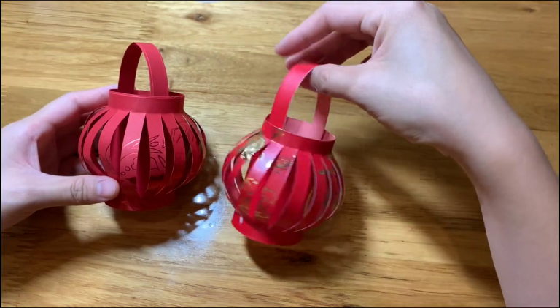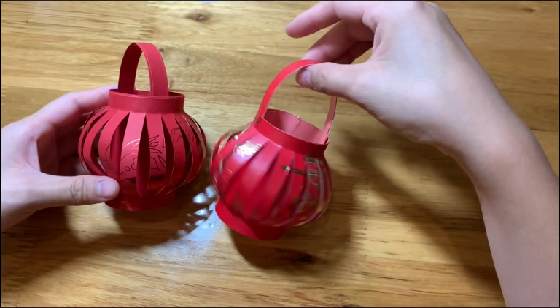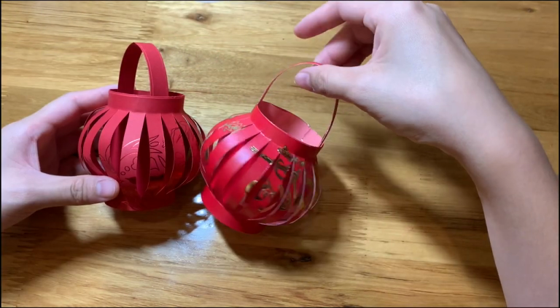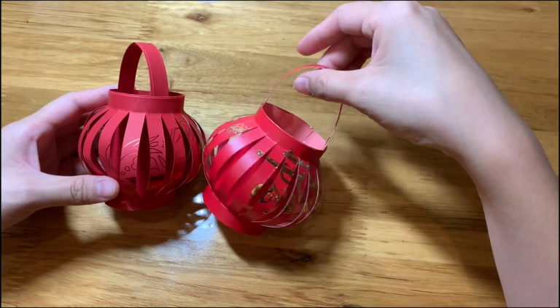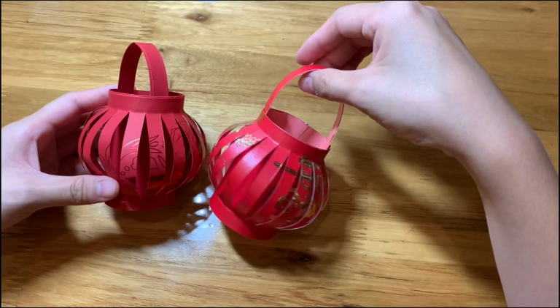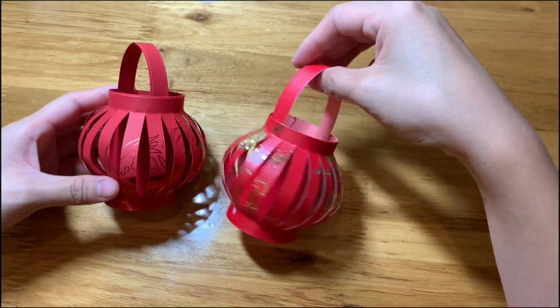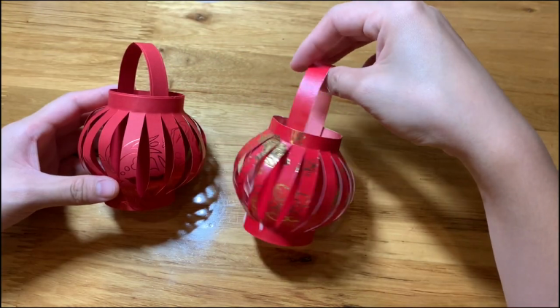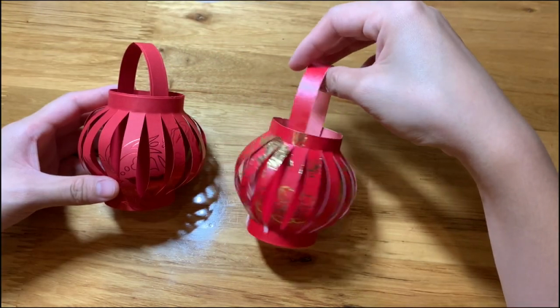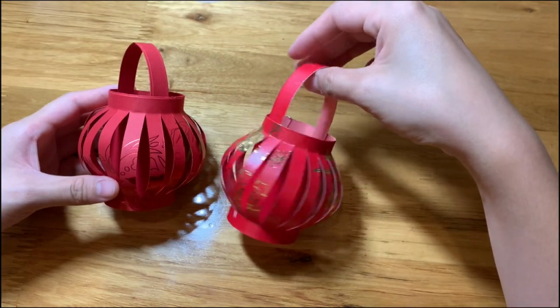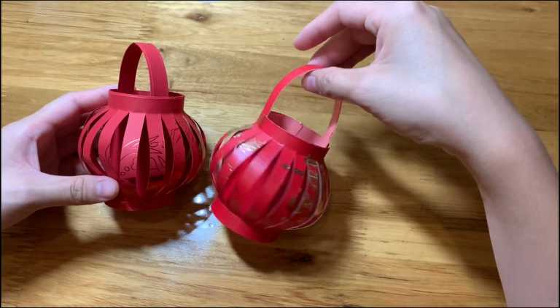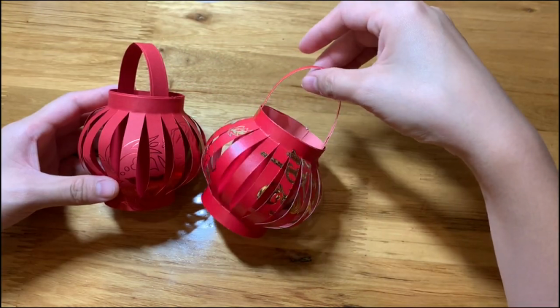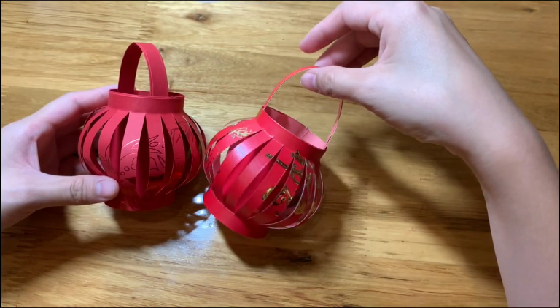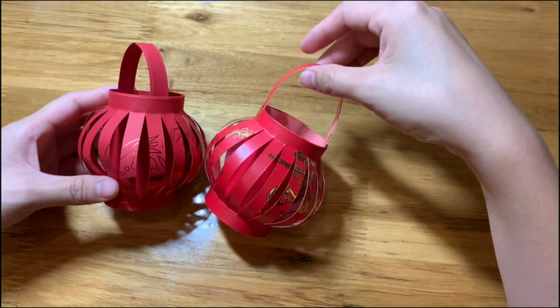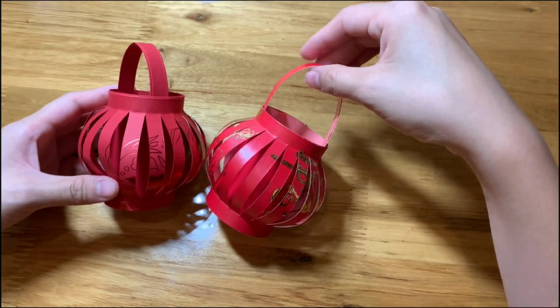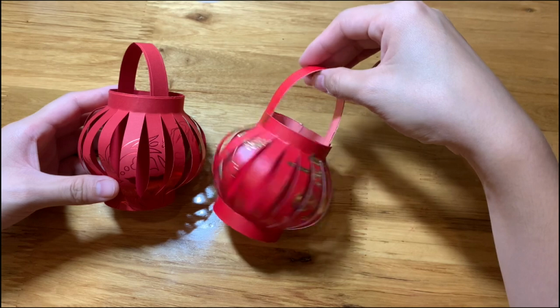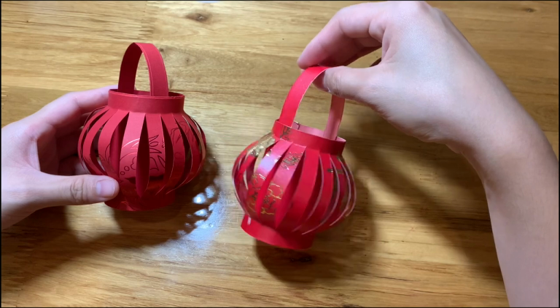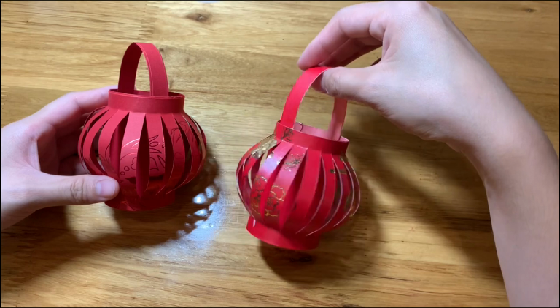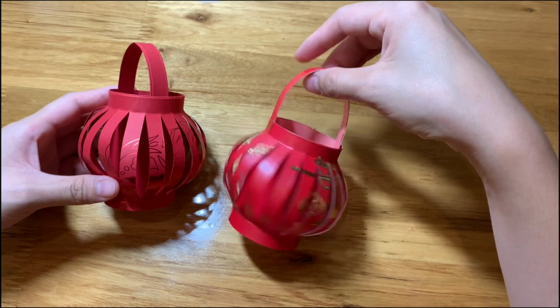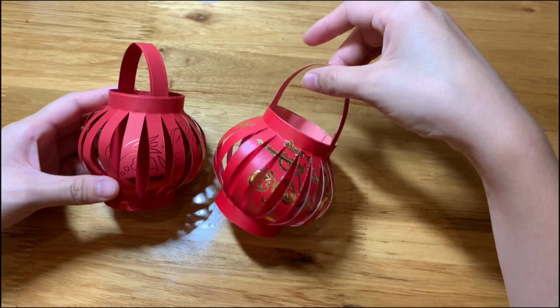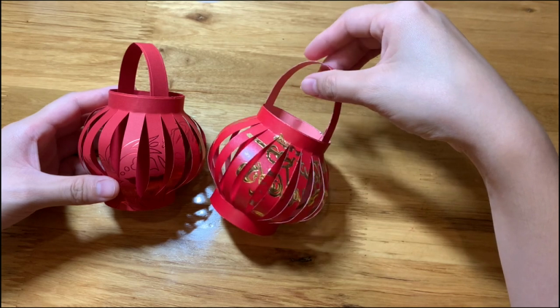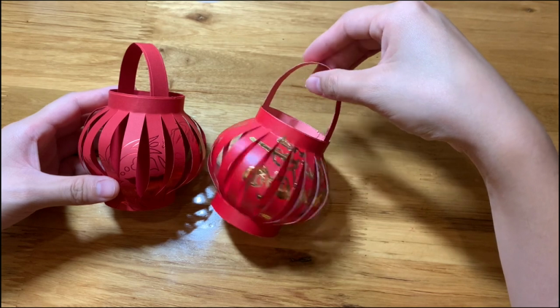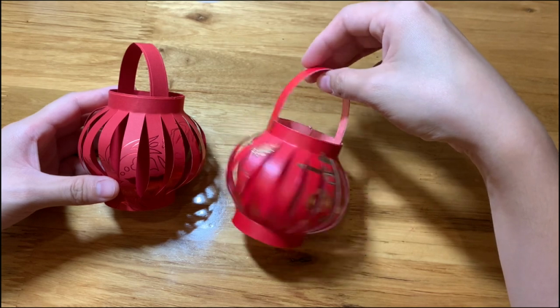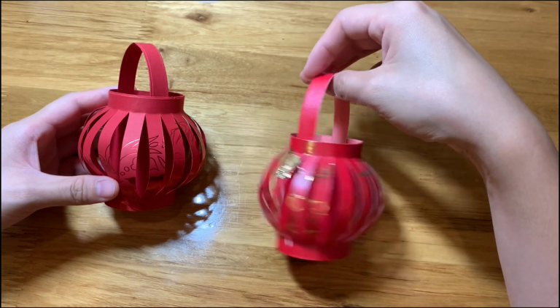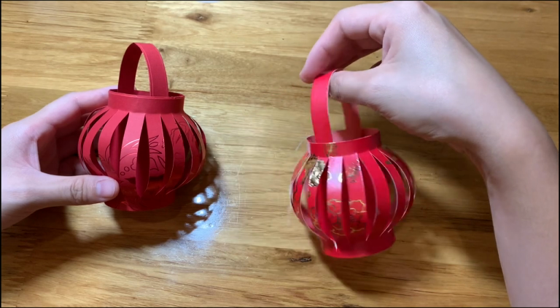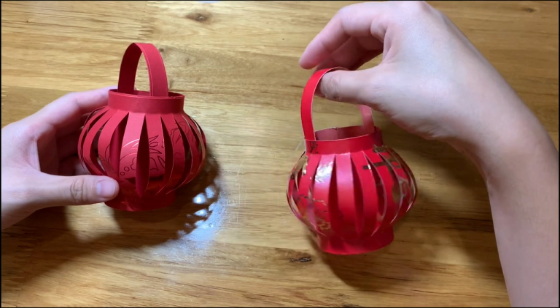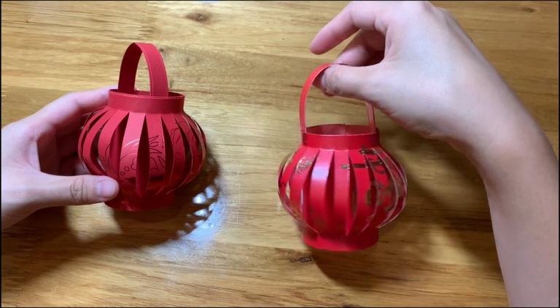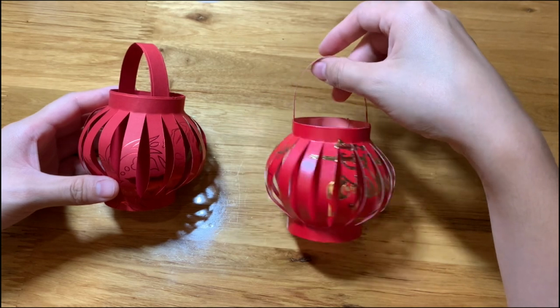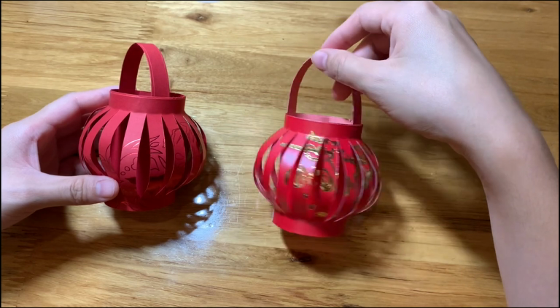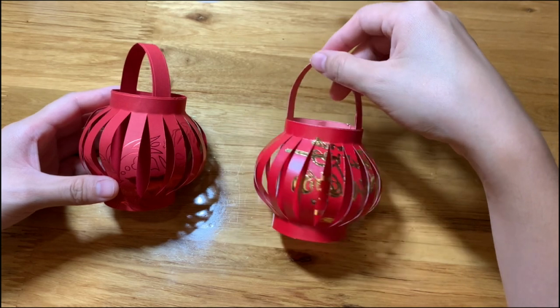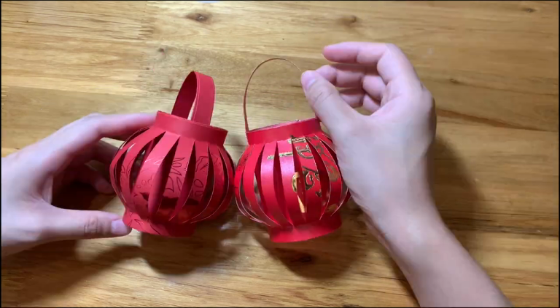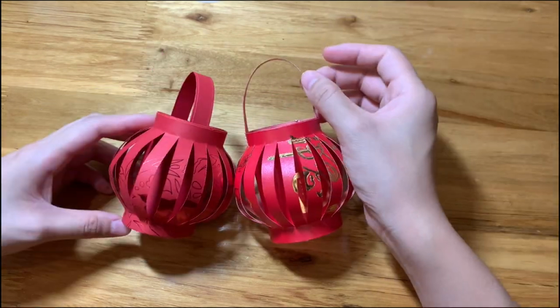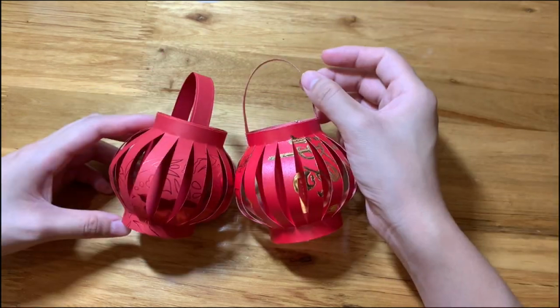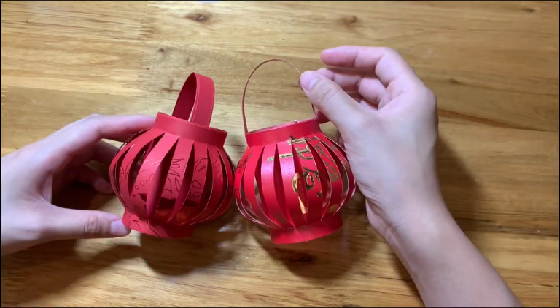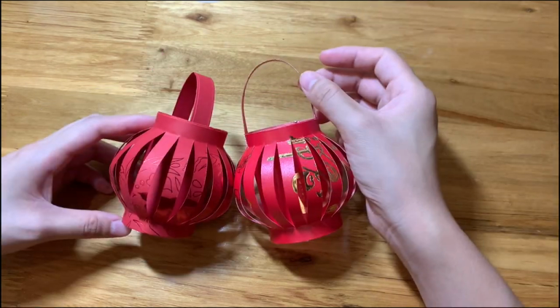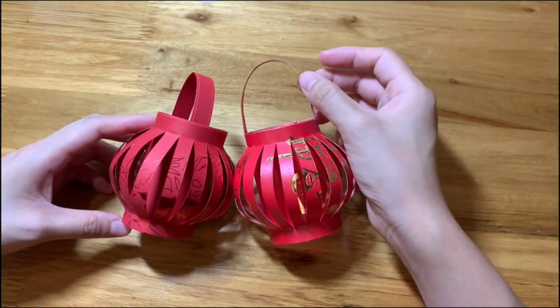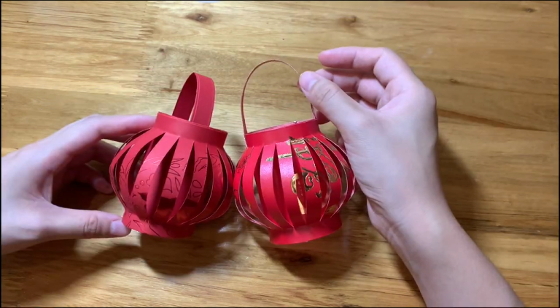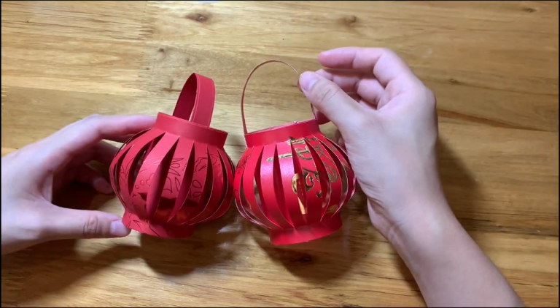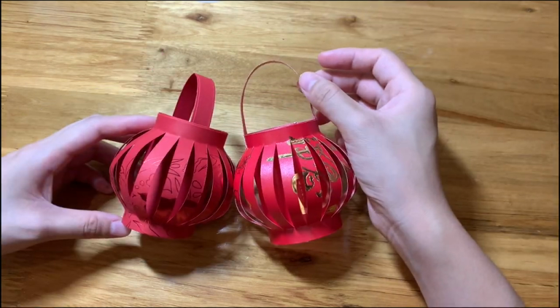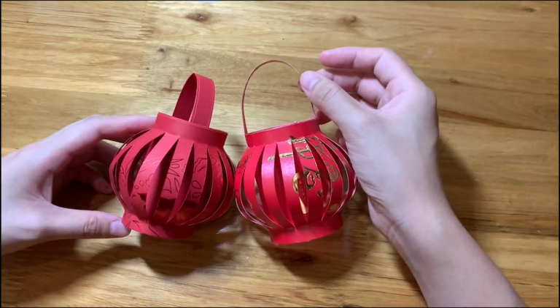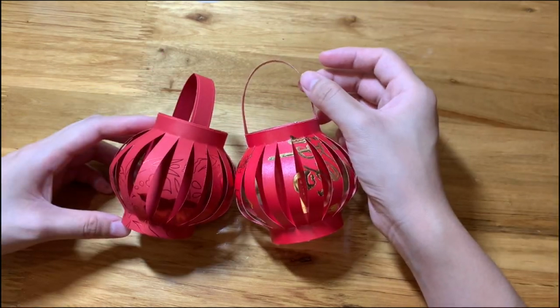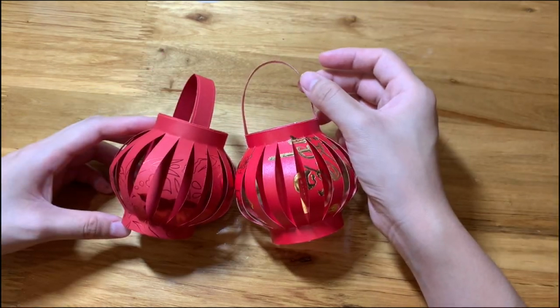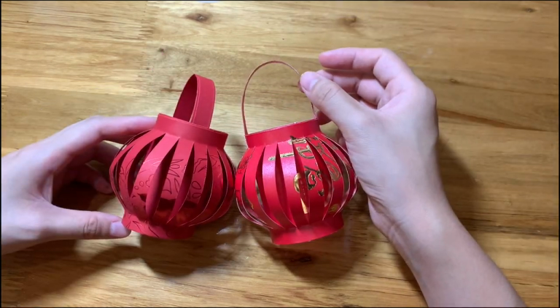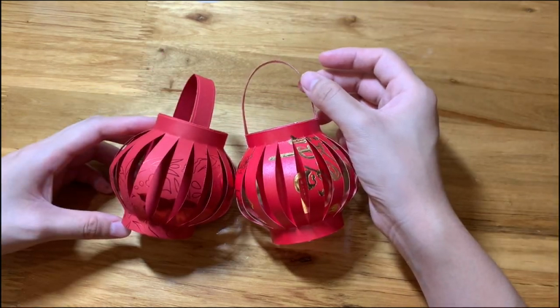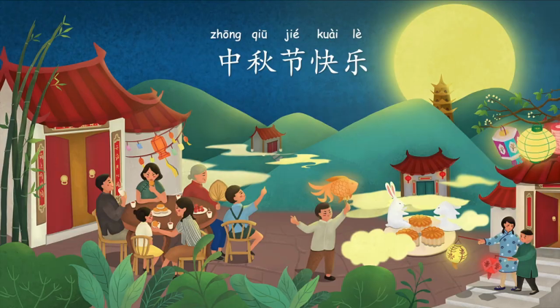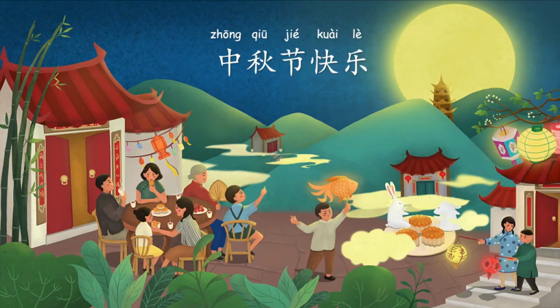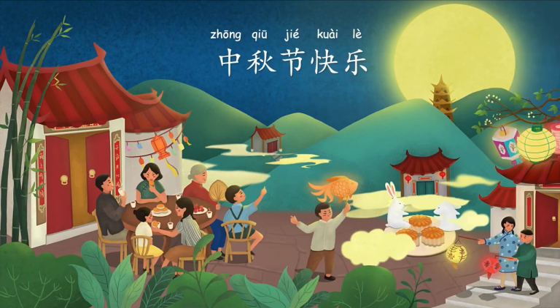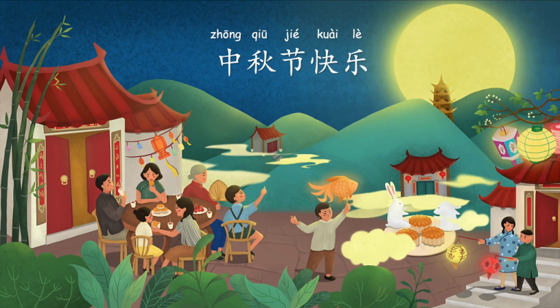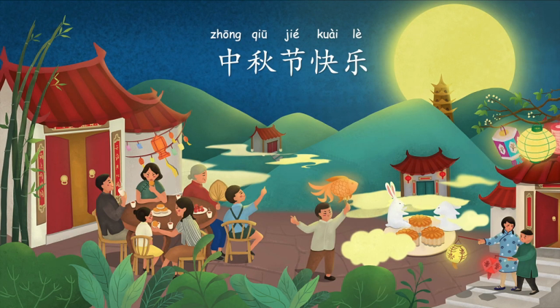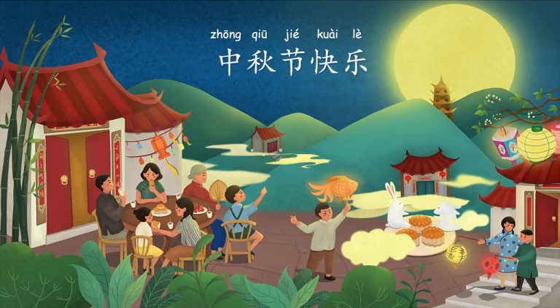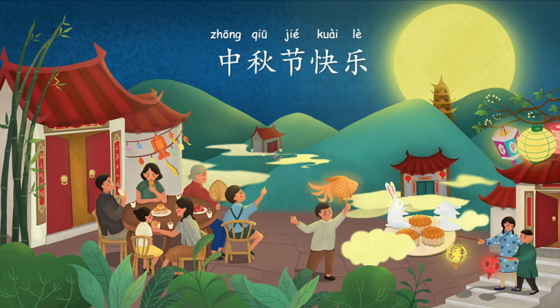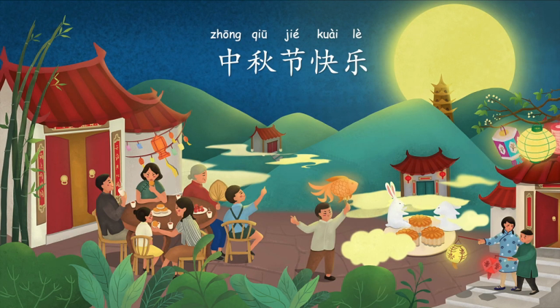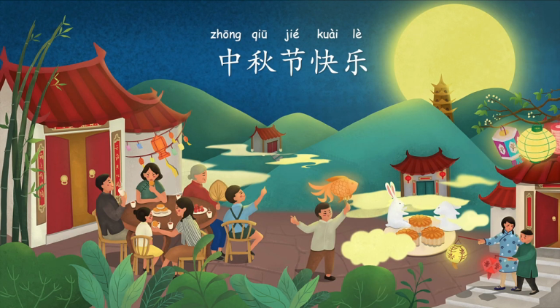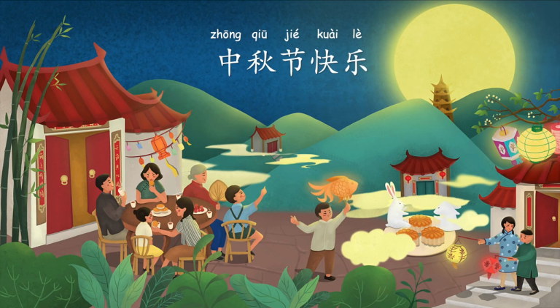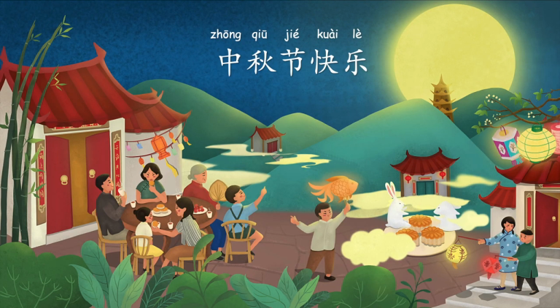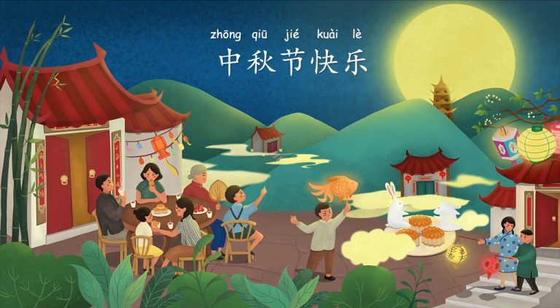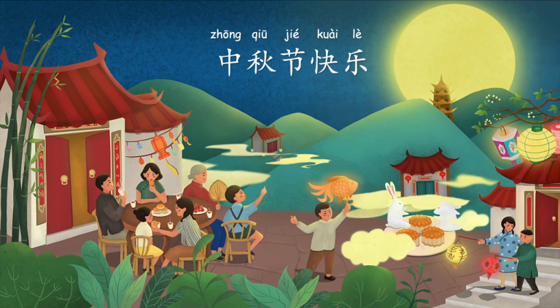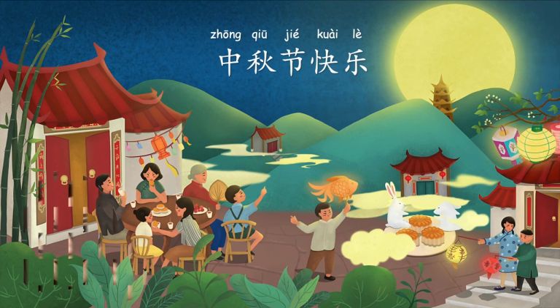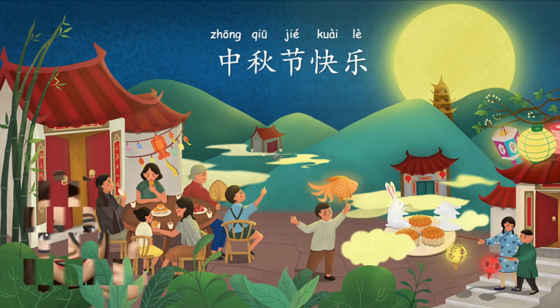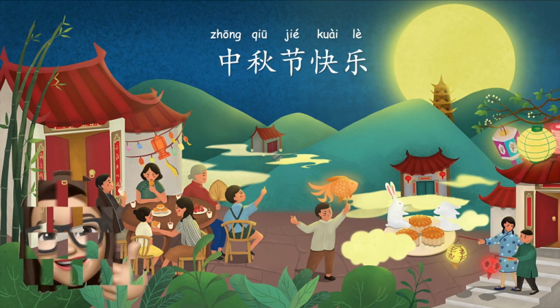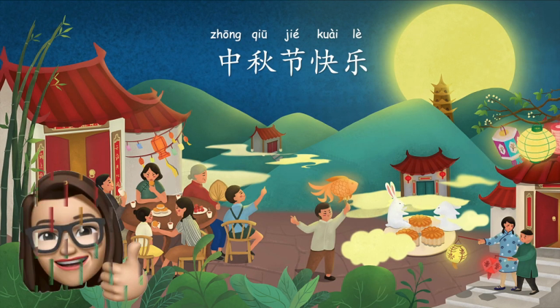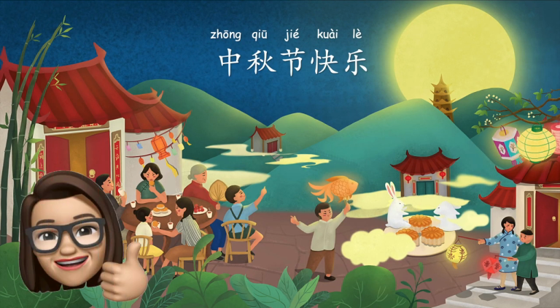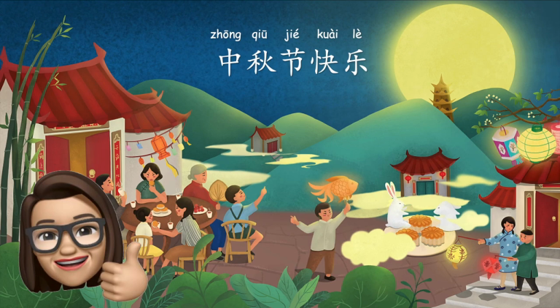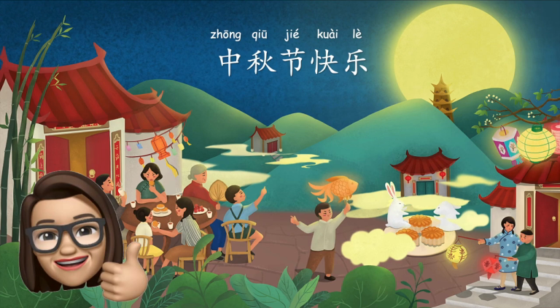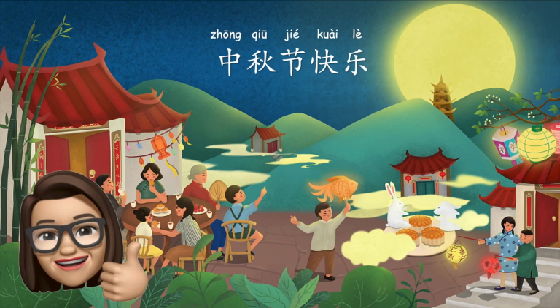Thank you for watching my video. Happy Mid-Autumn Festival! 中秋节快乐! Bye!